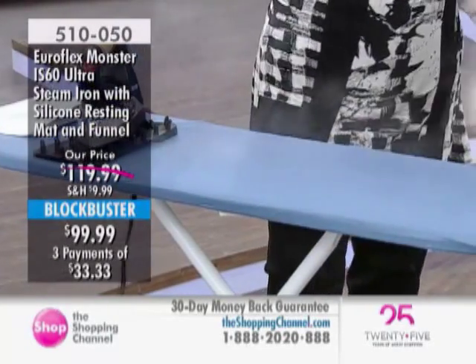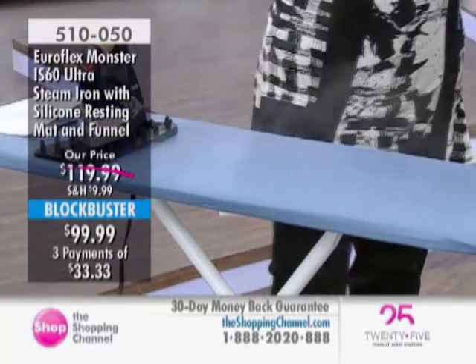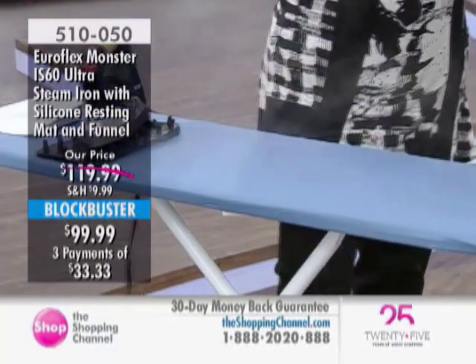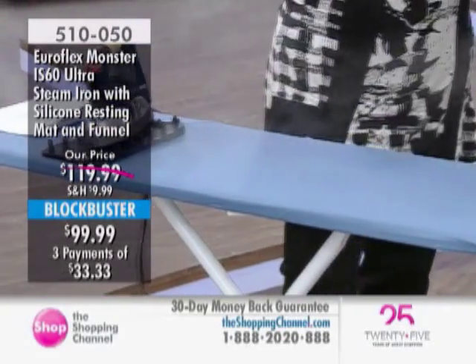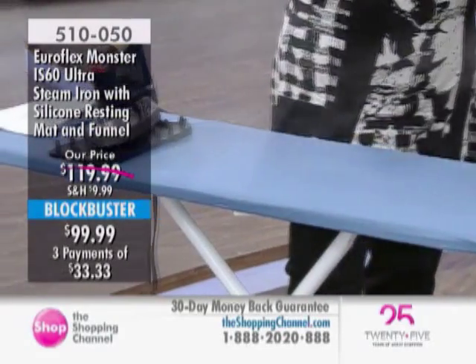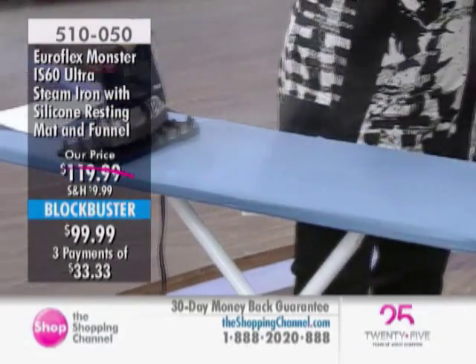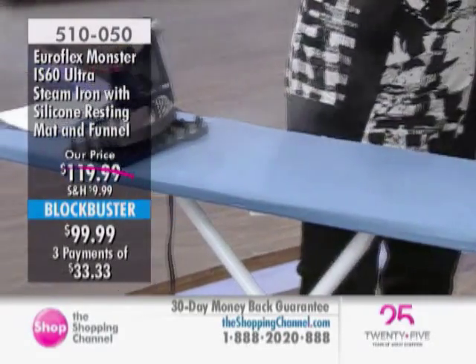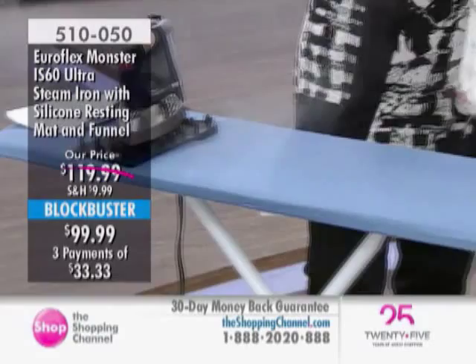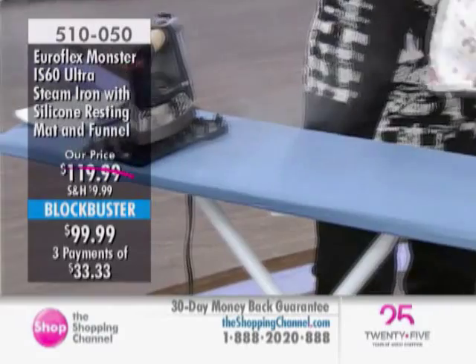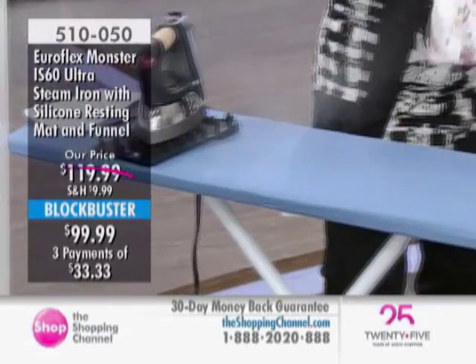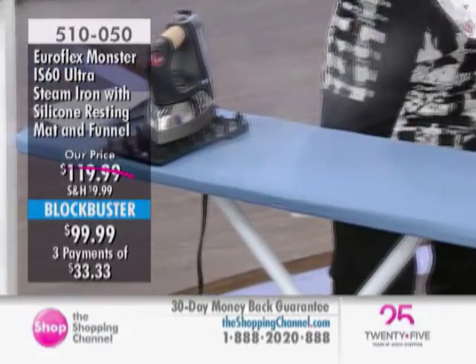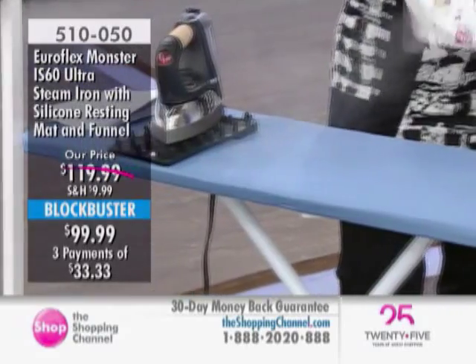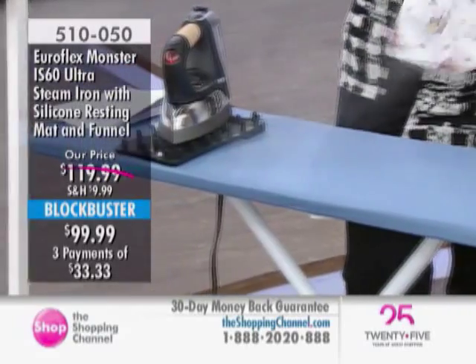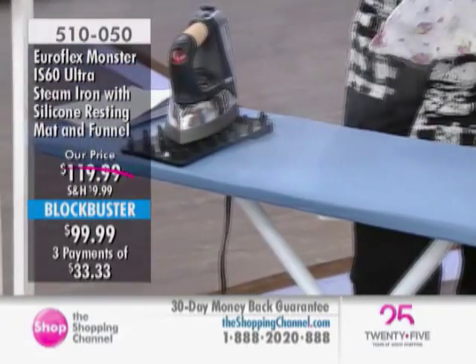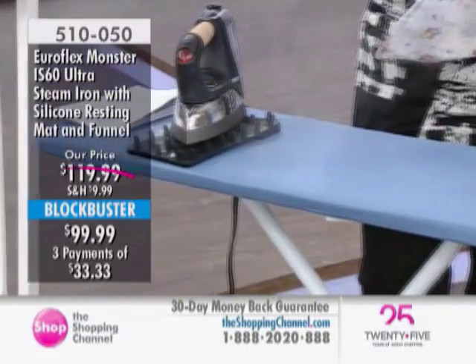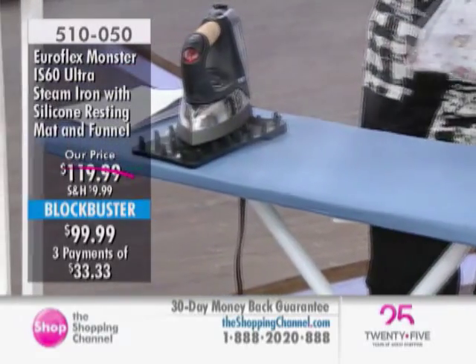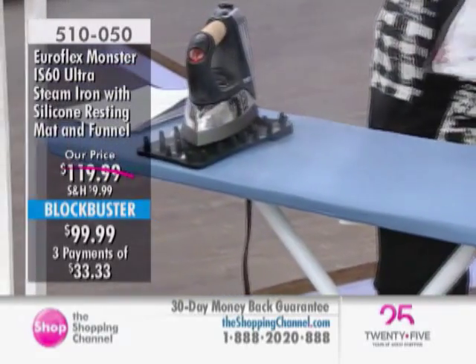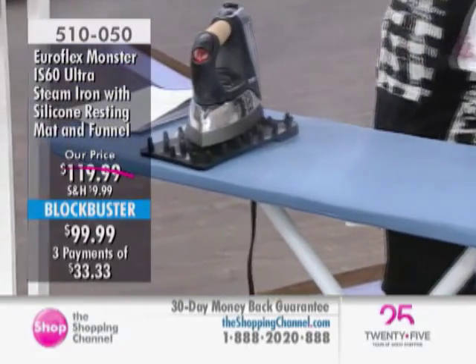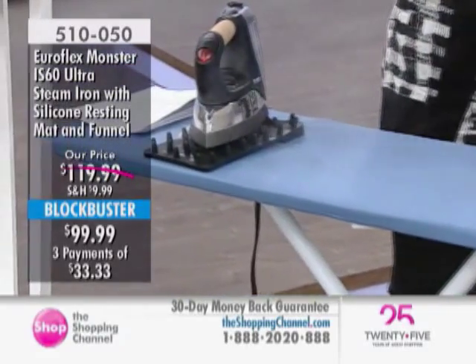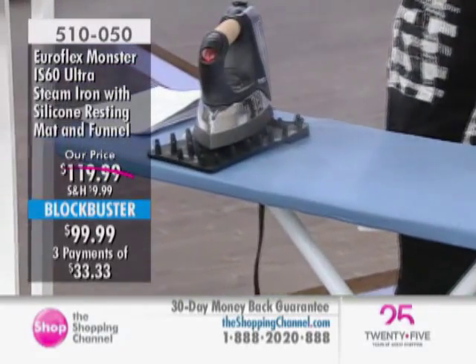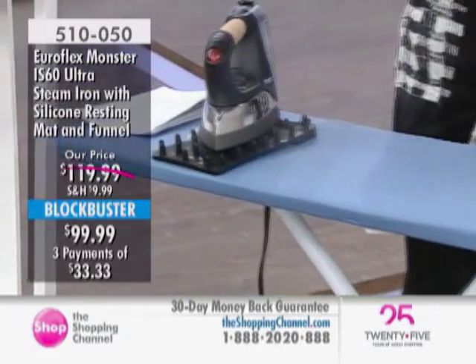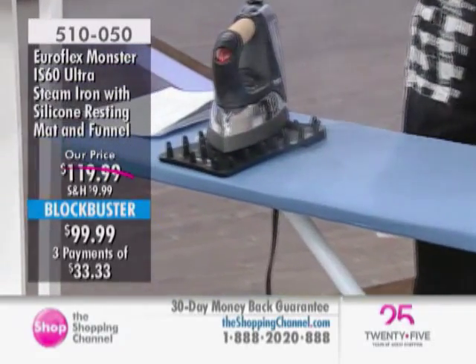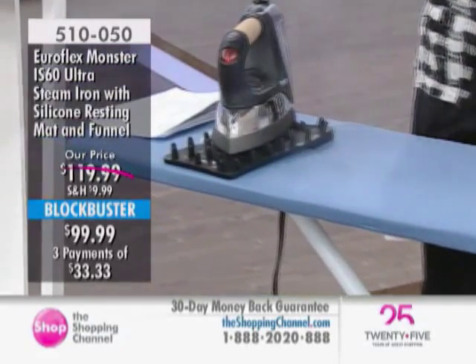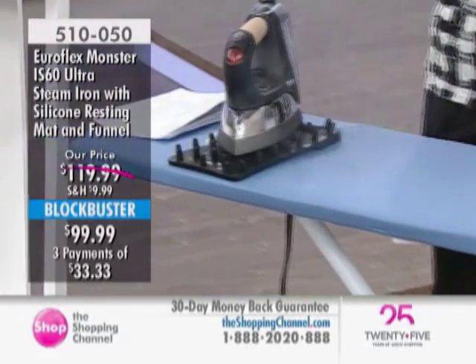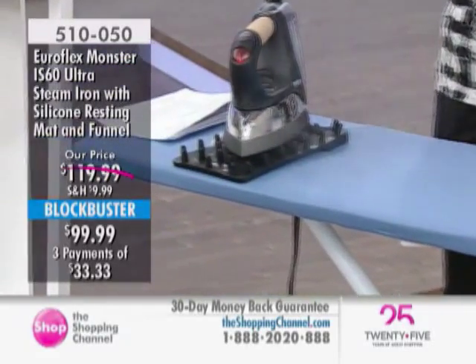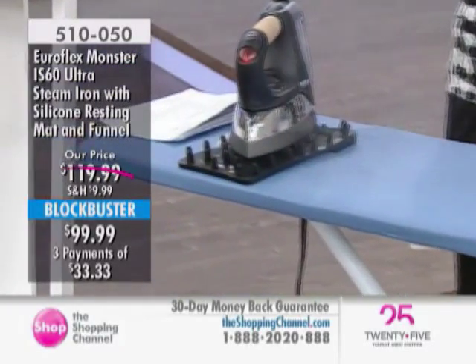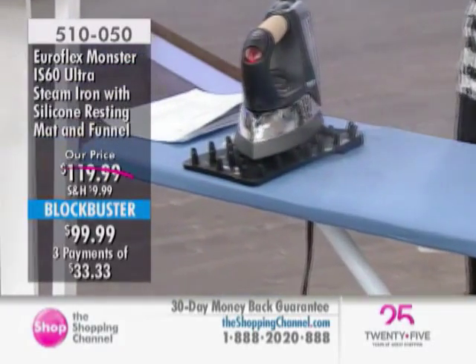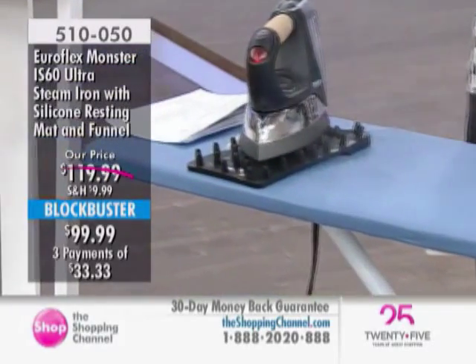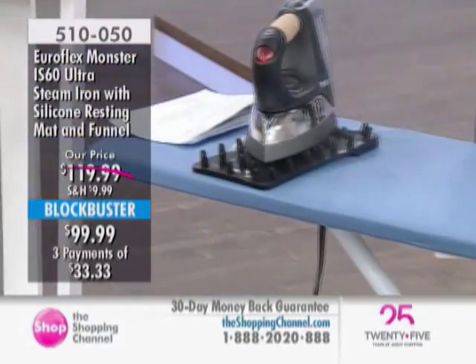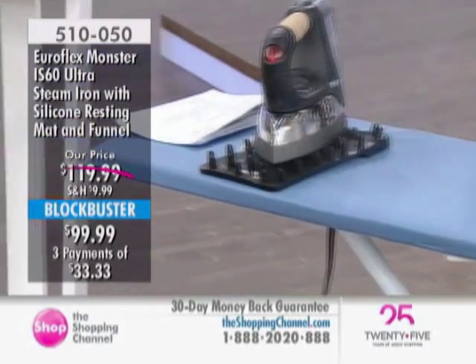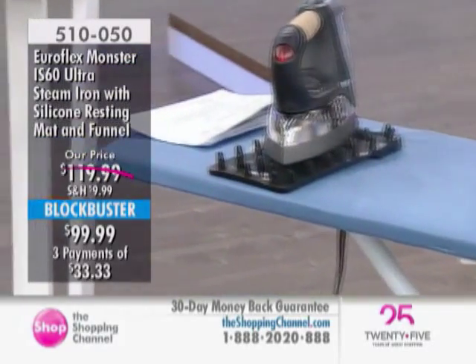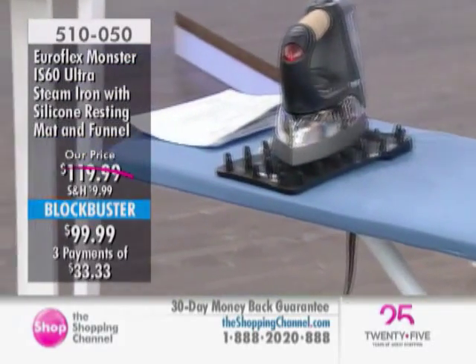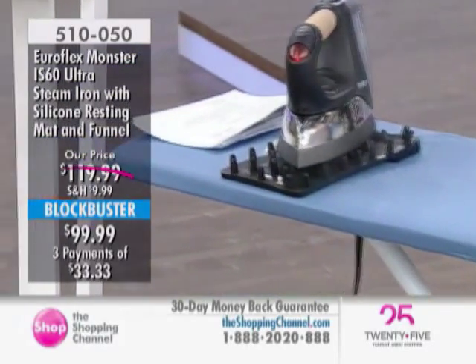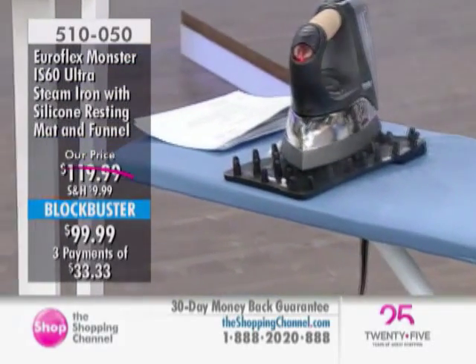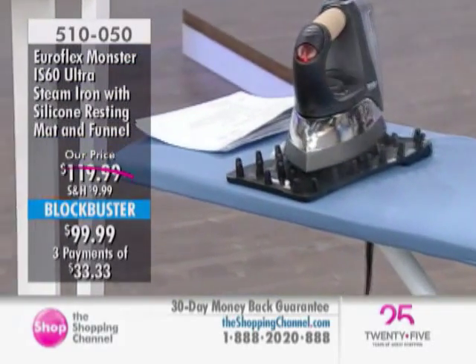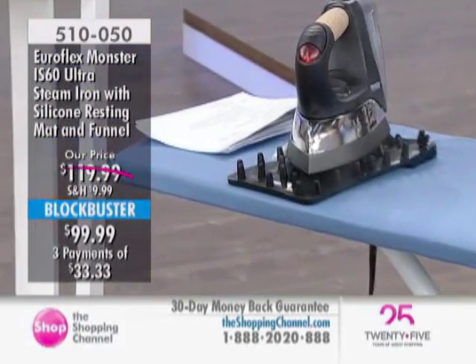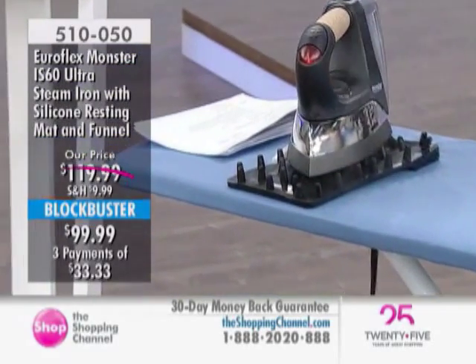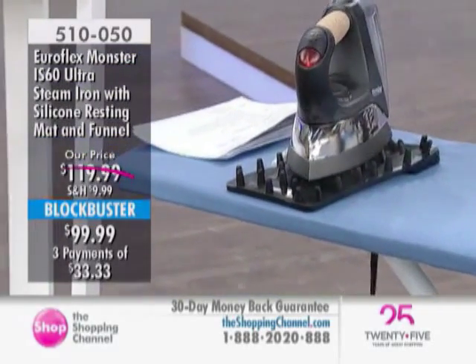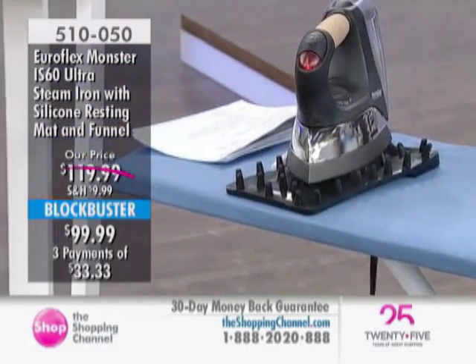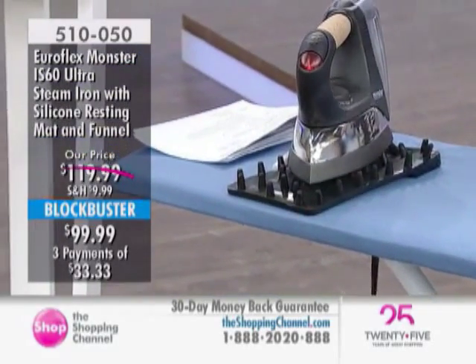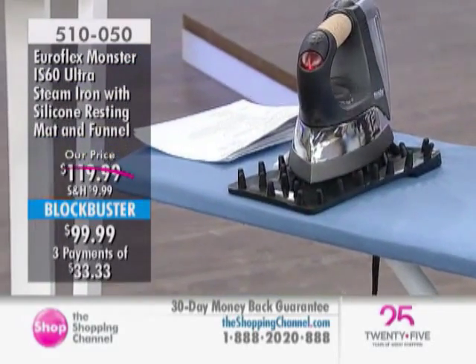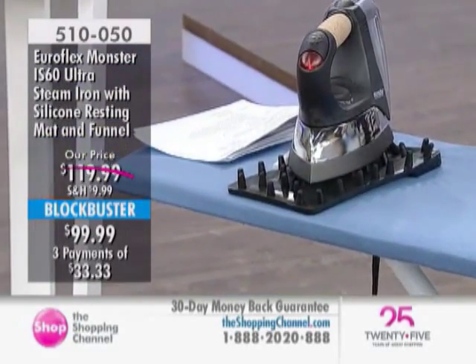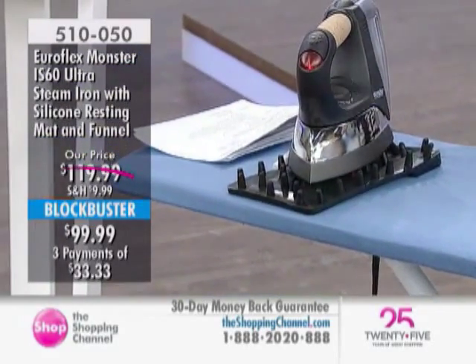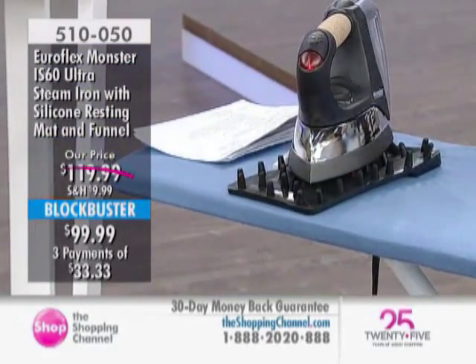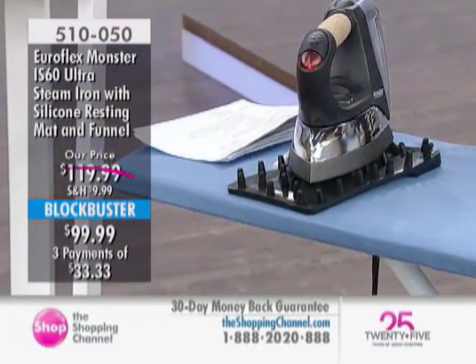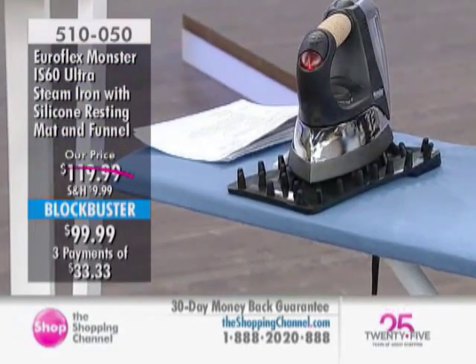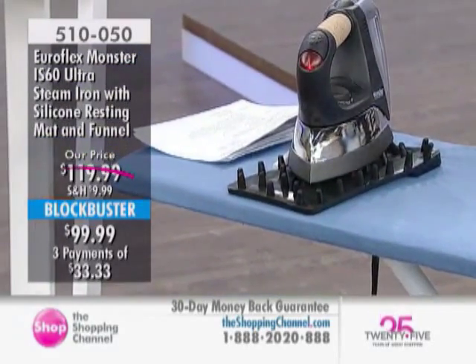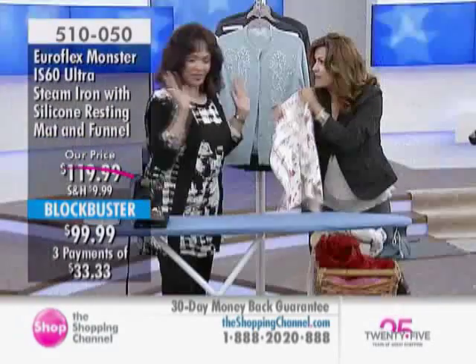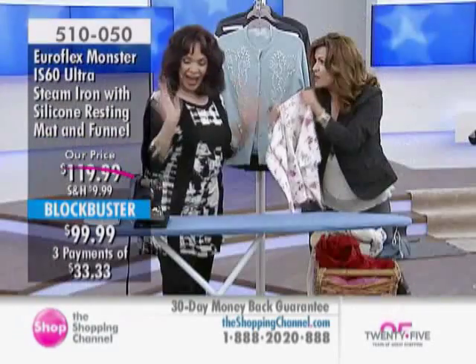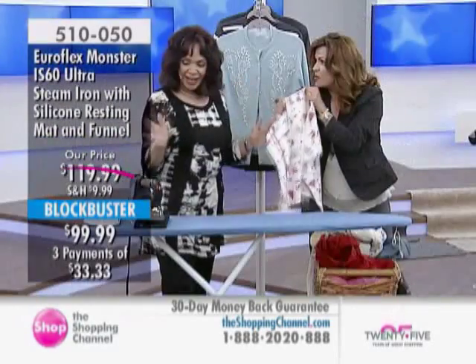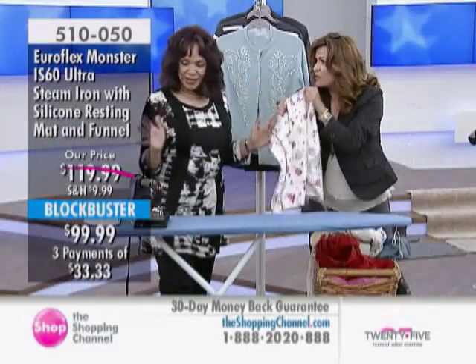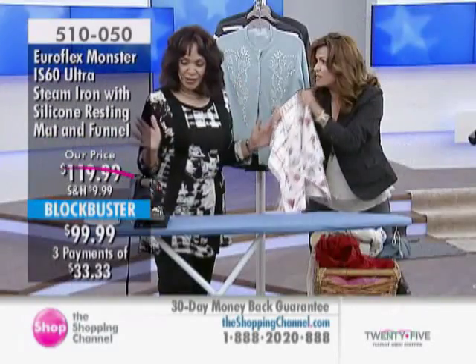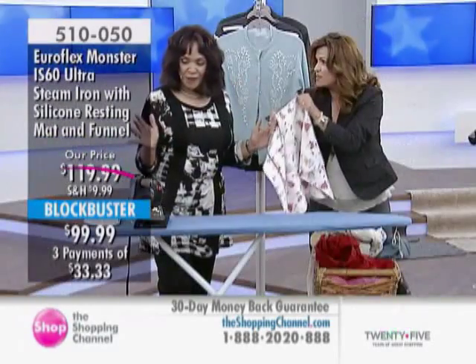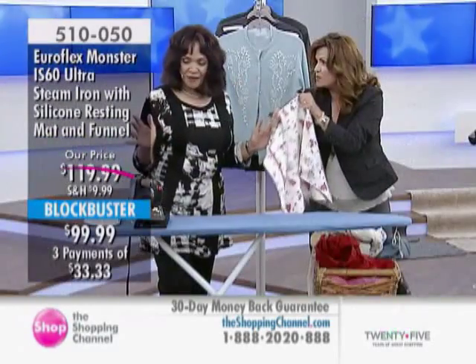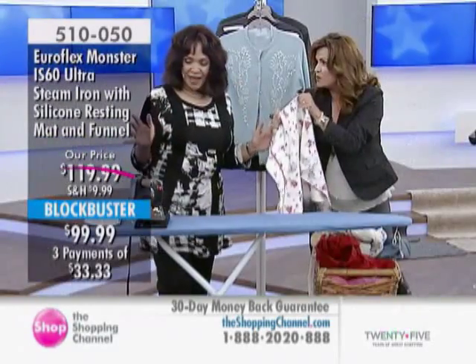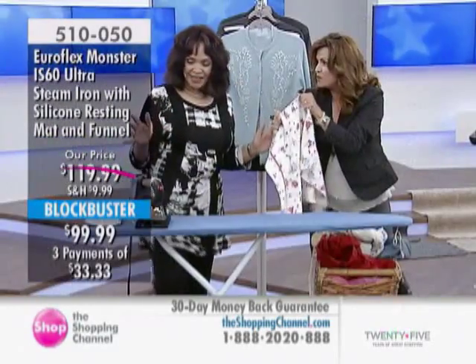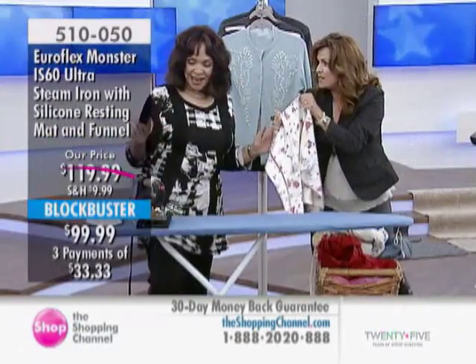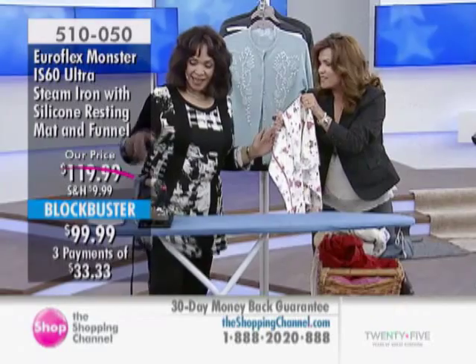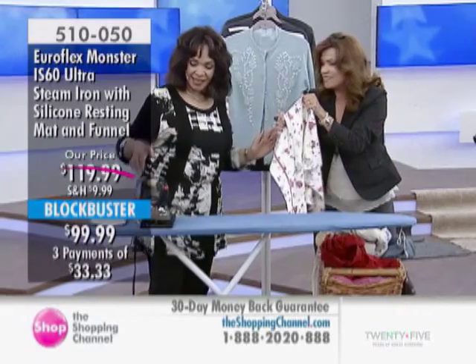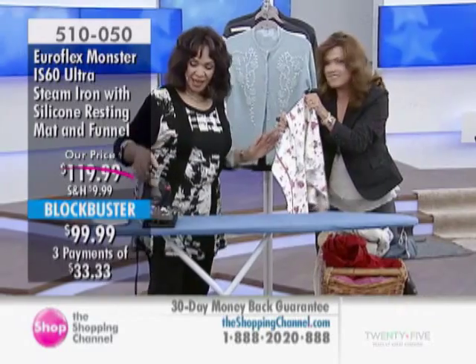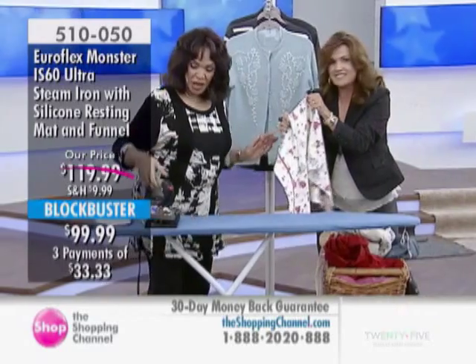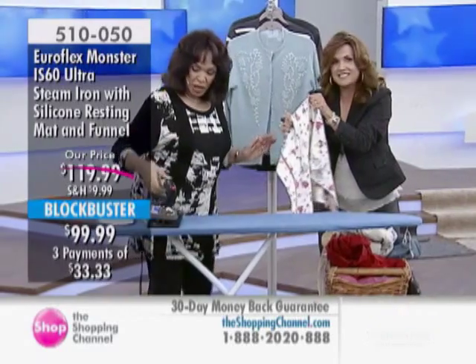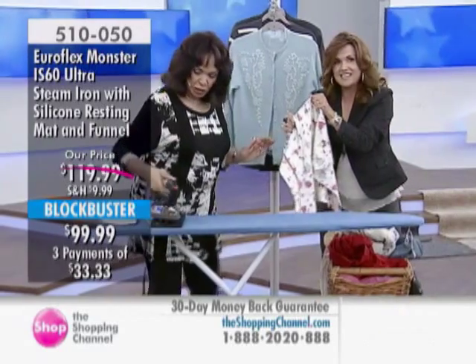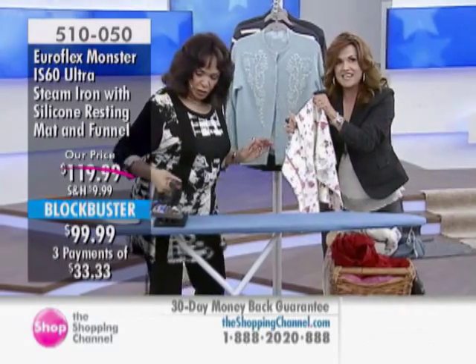Look — we could saw a loaf of bread with the beauty of this seam. The precision is incredible.